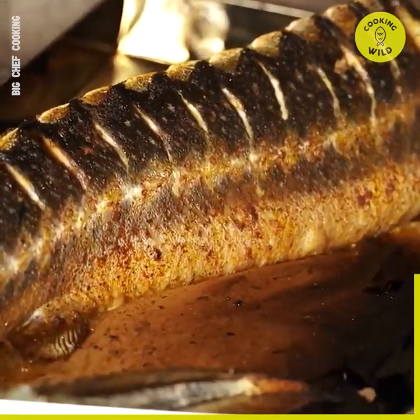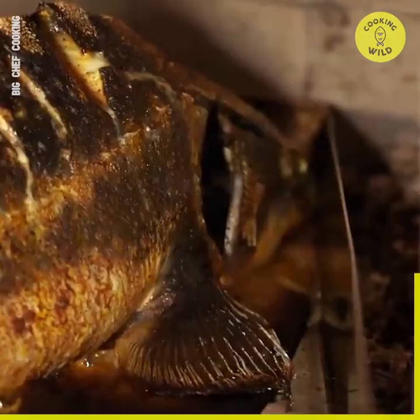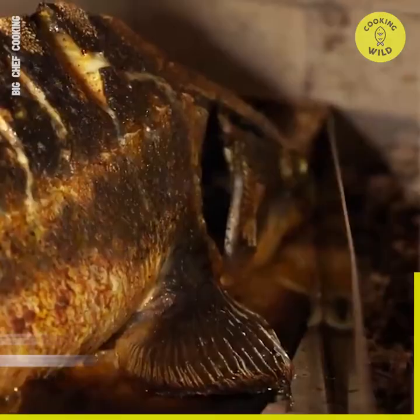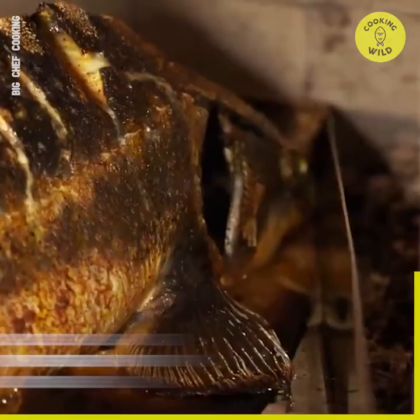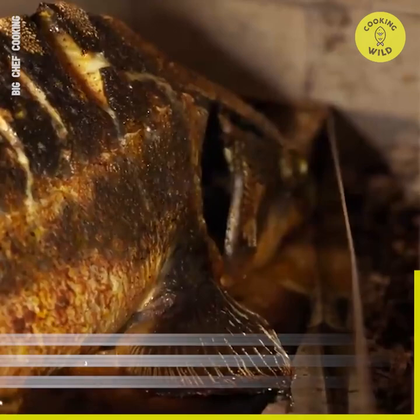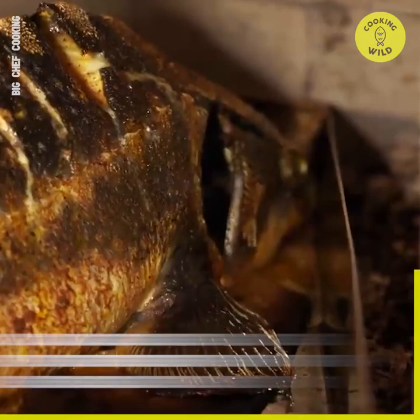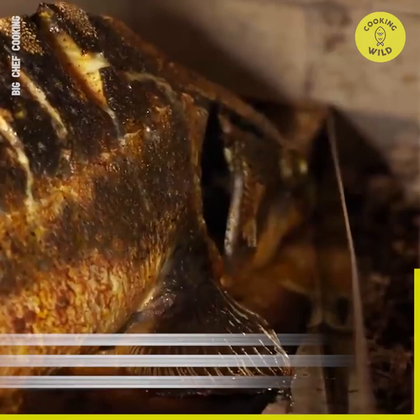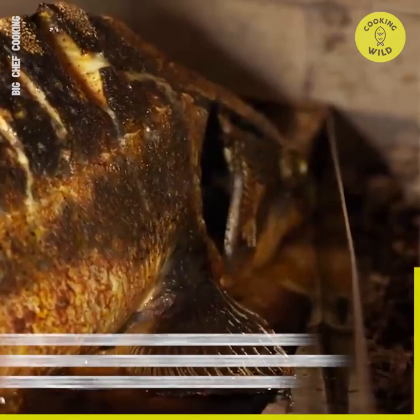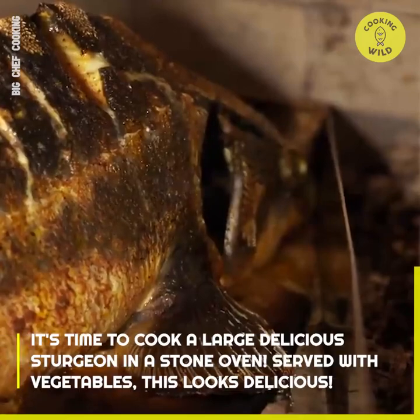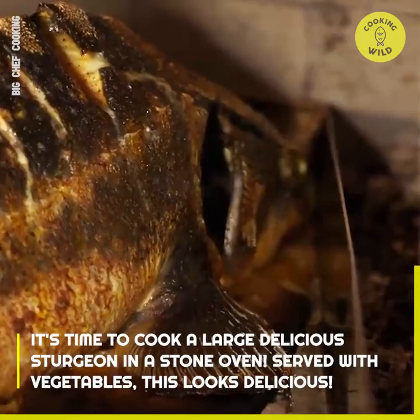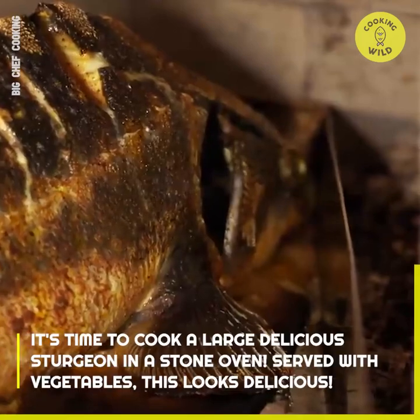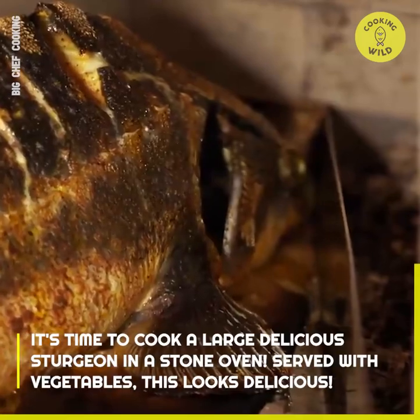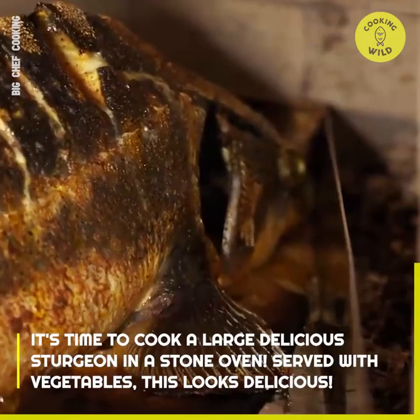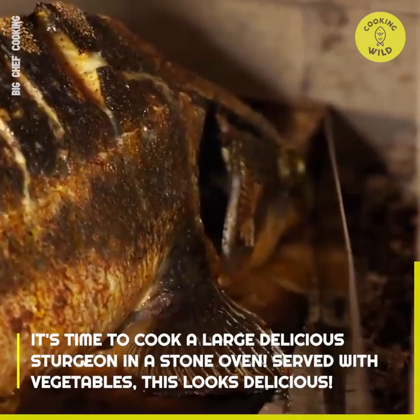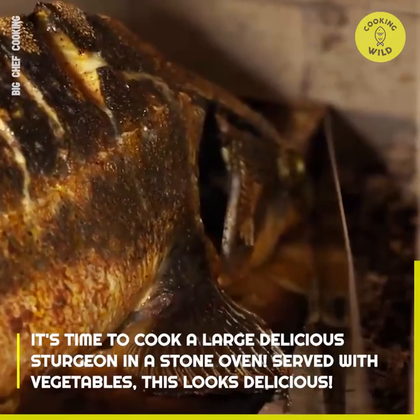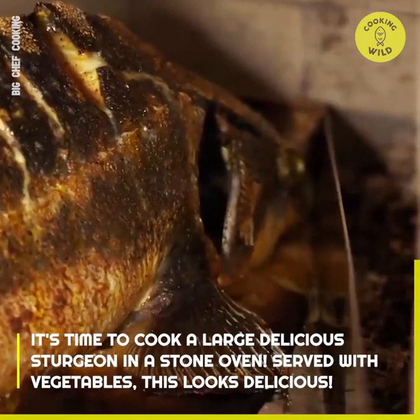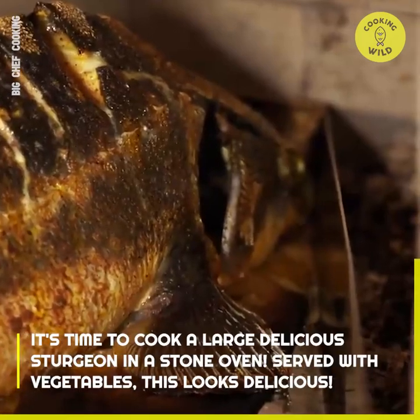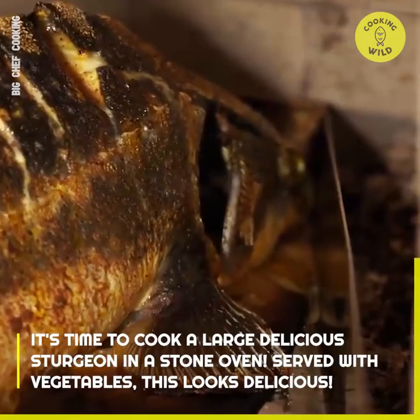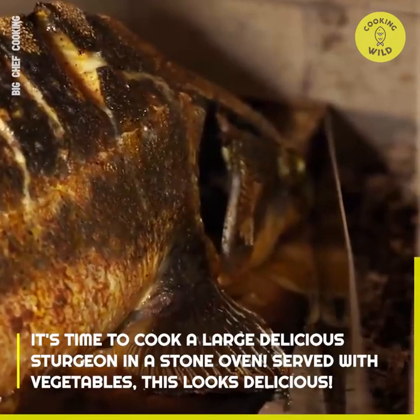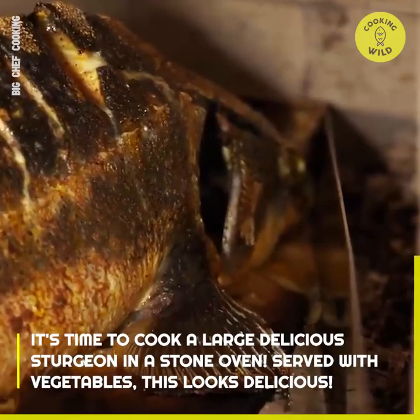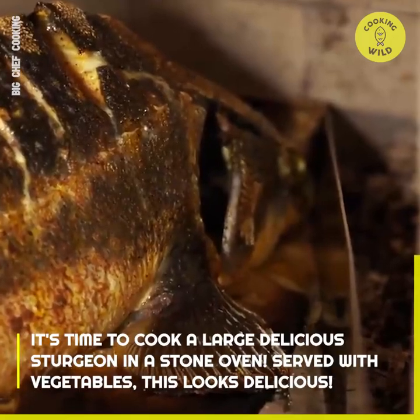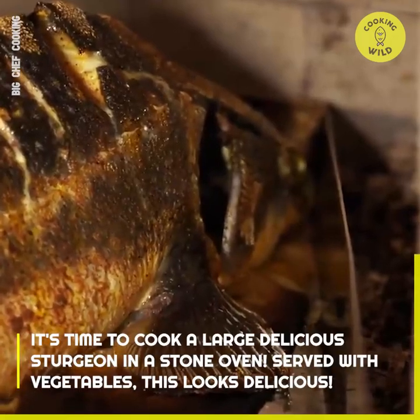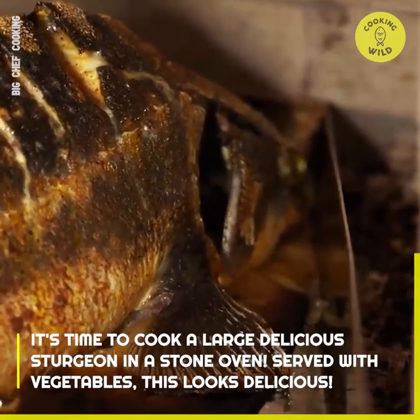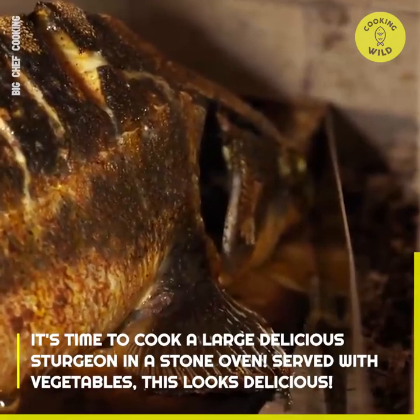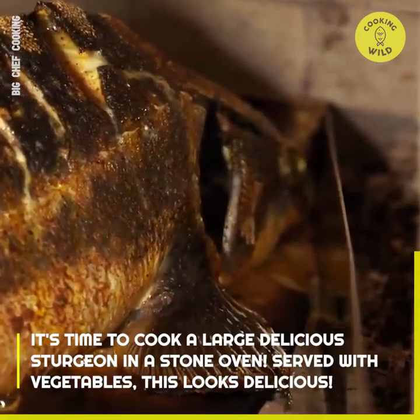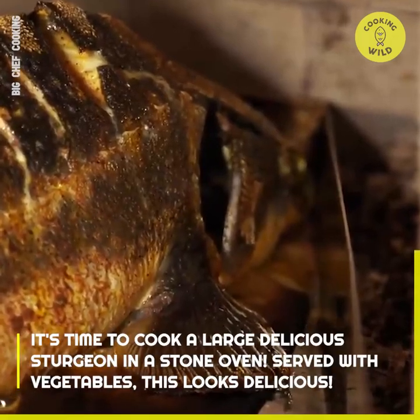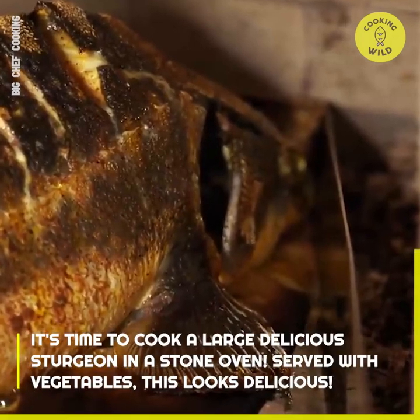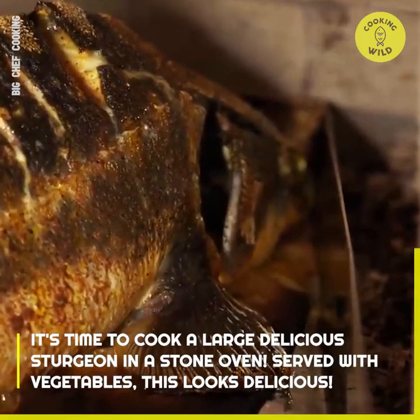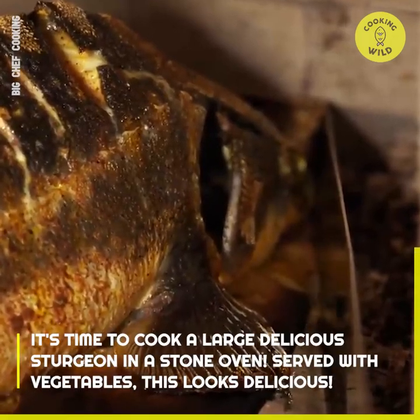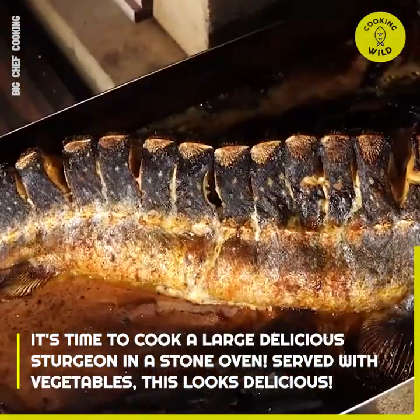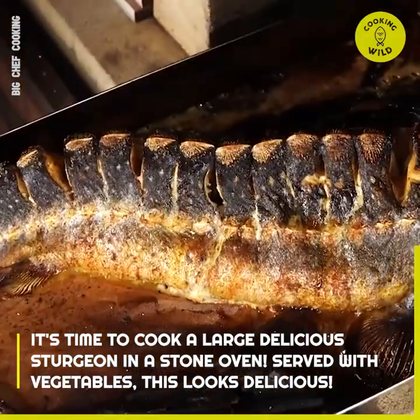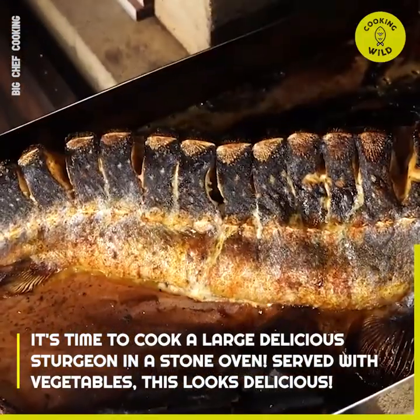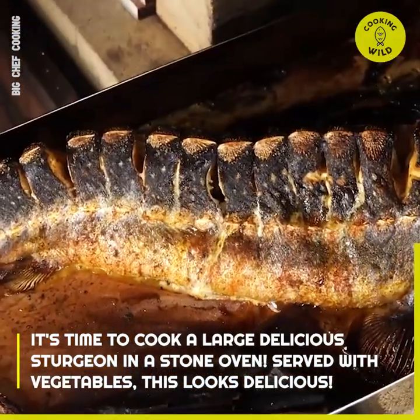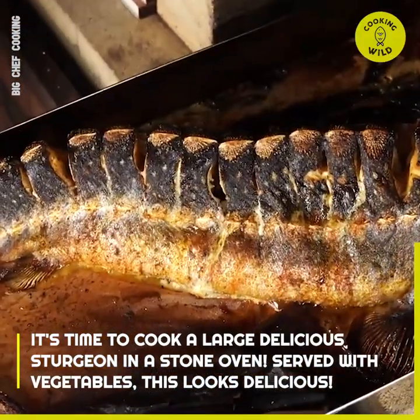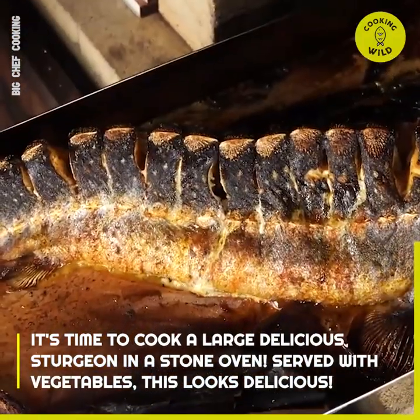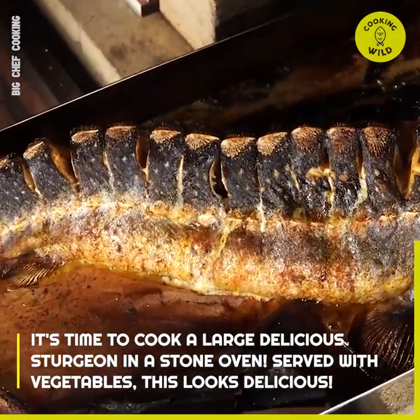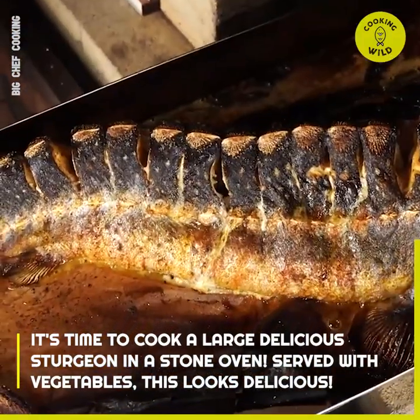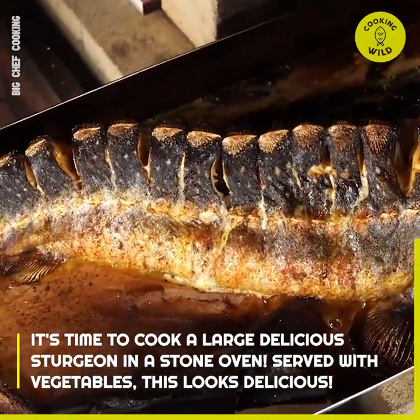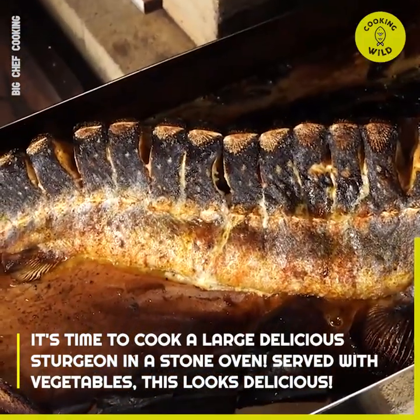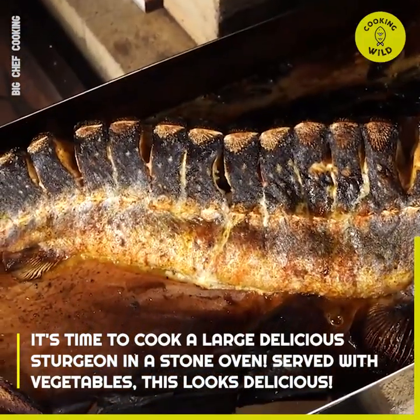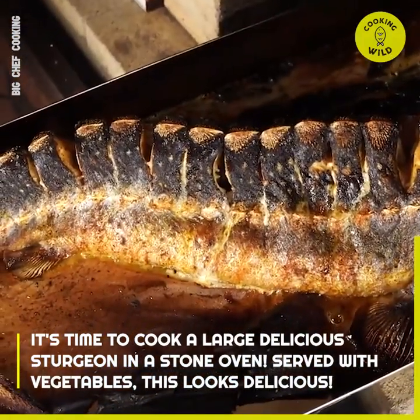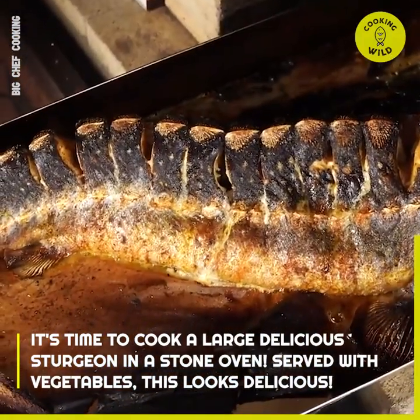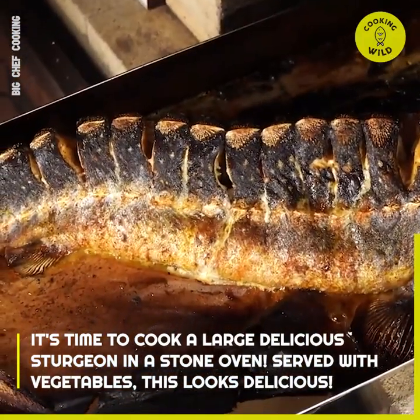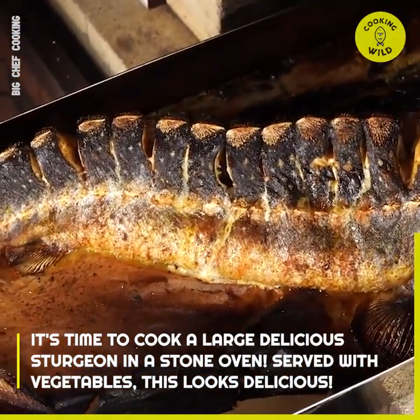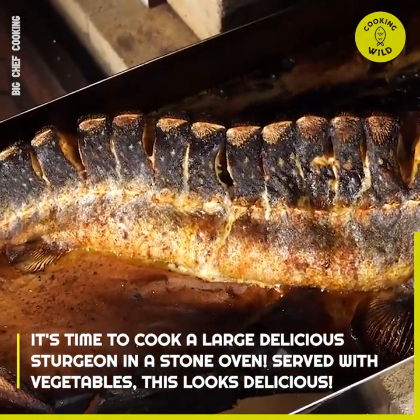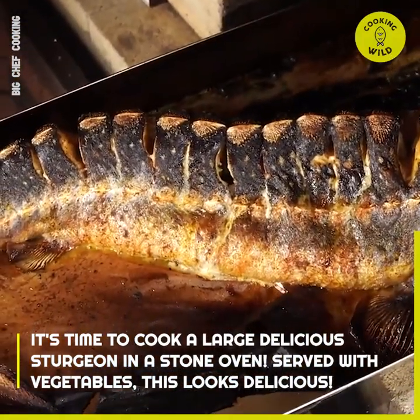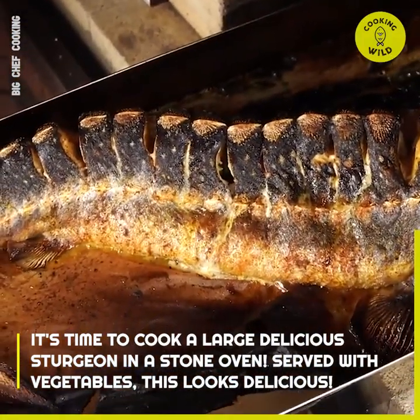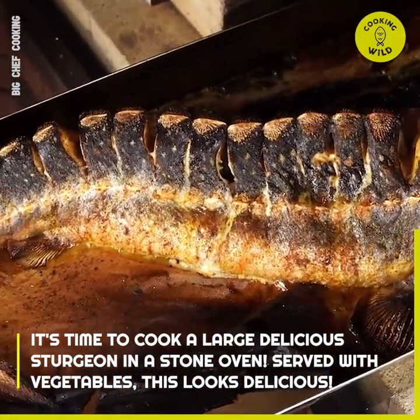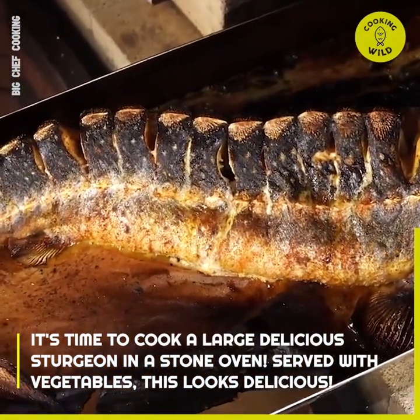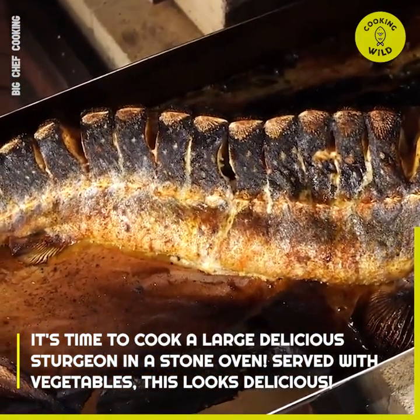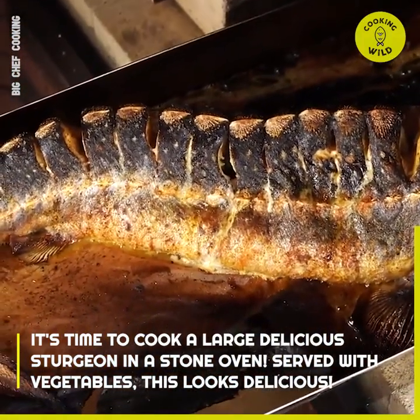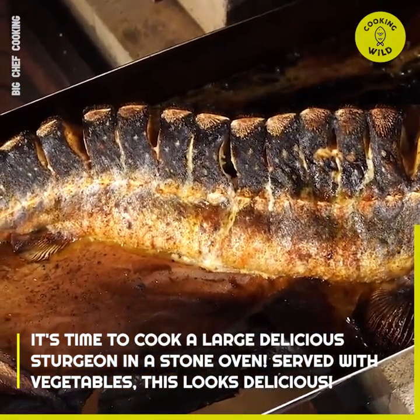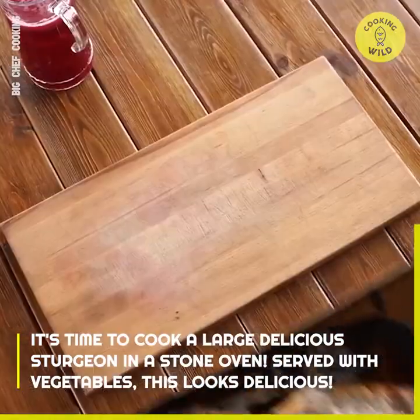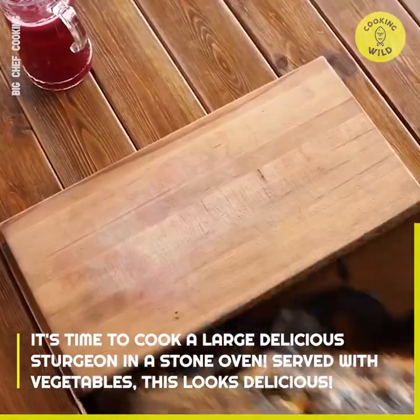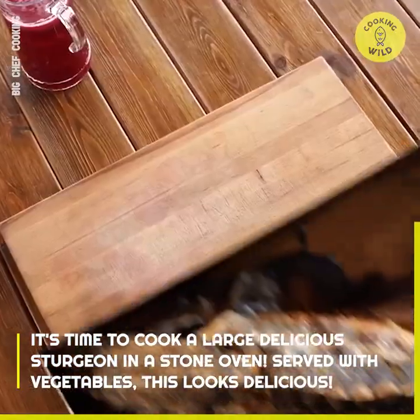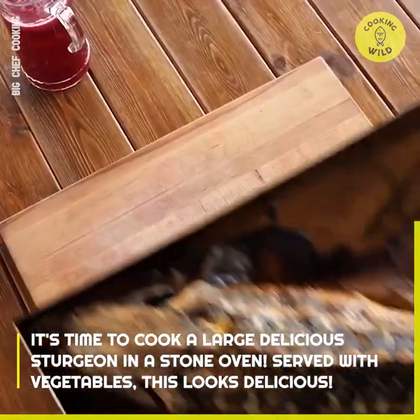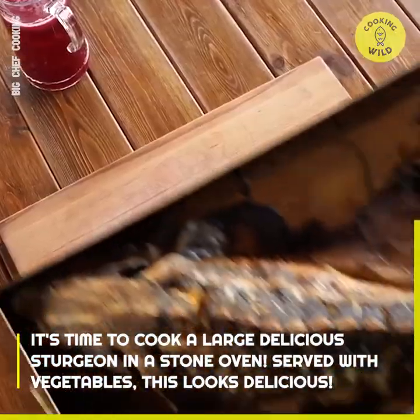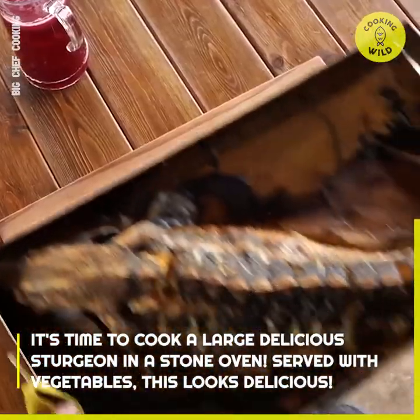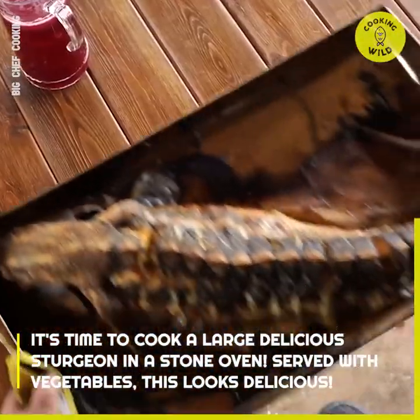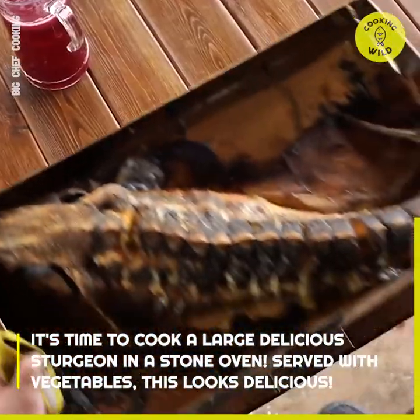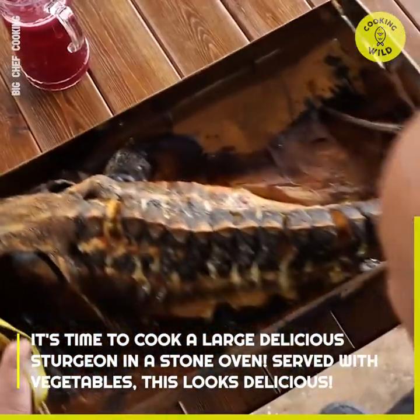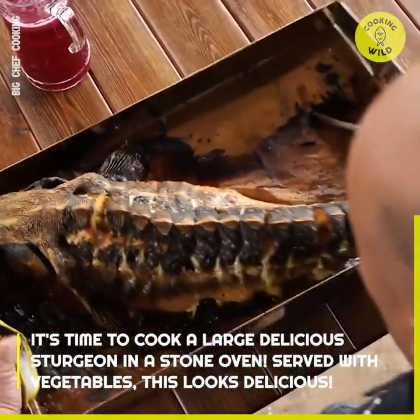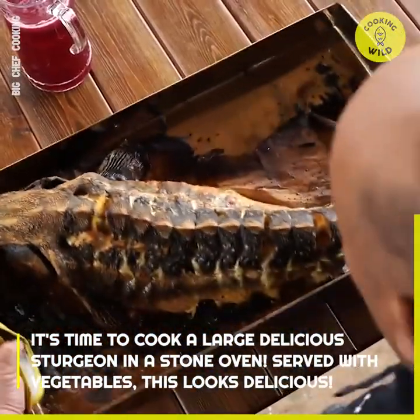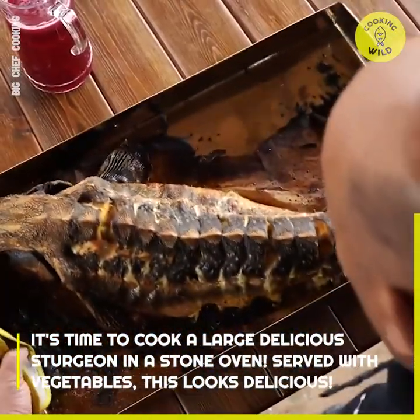It's time to cook a large delicious sturgeon in a stone oven, soaked with vegetables. This looks delicious.